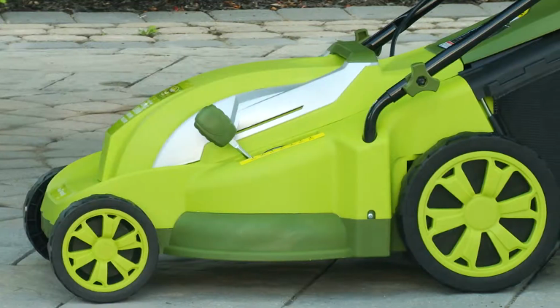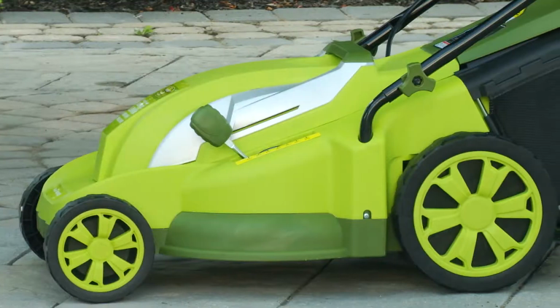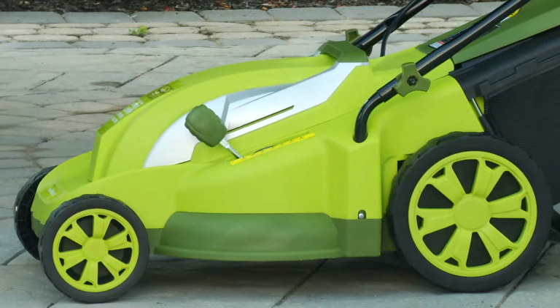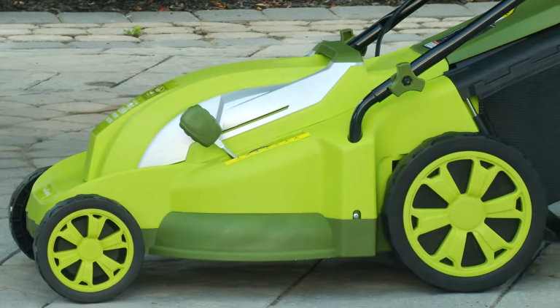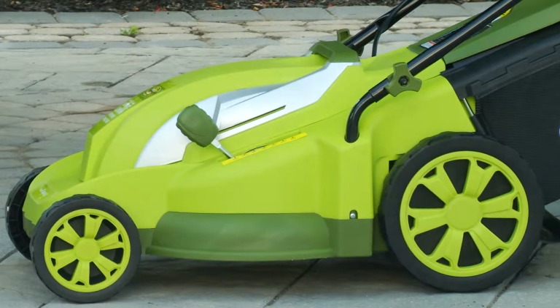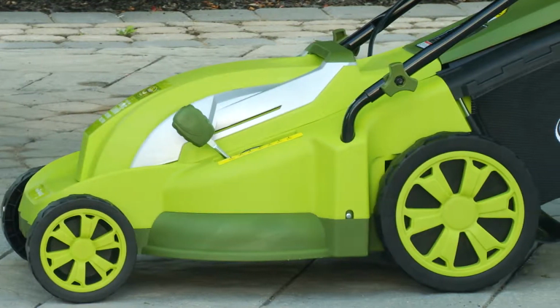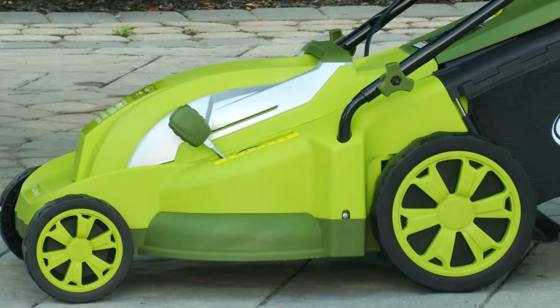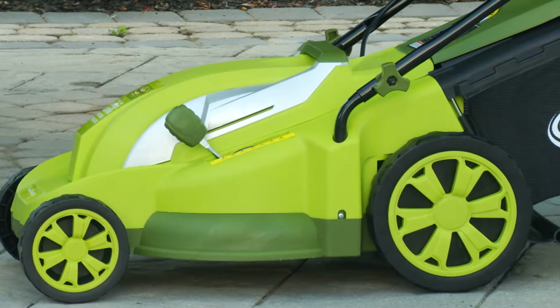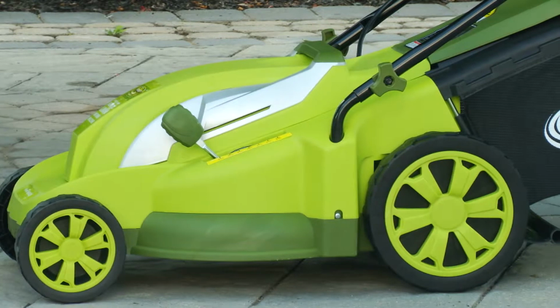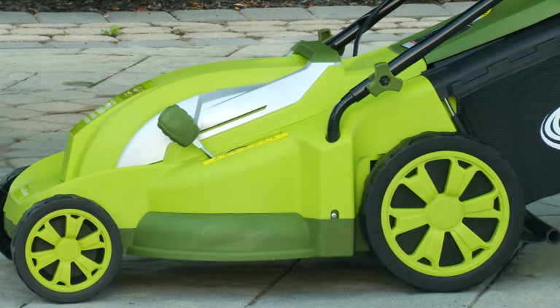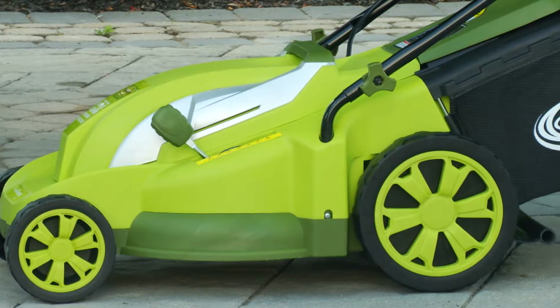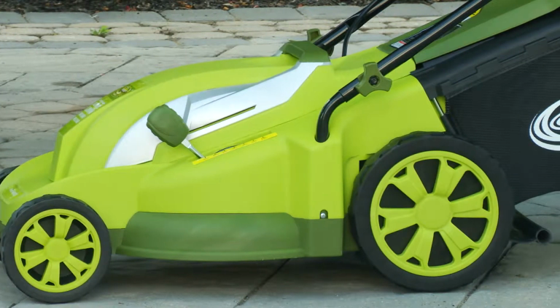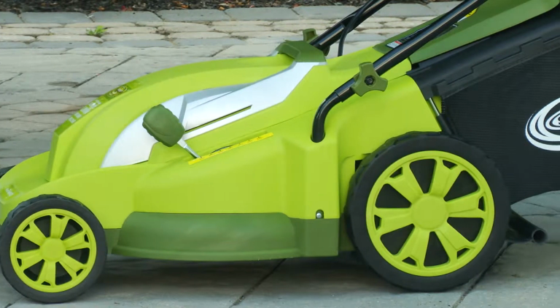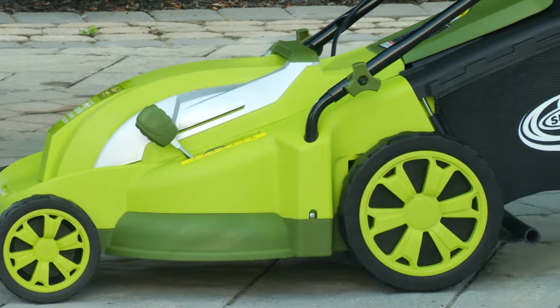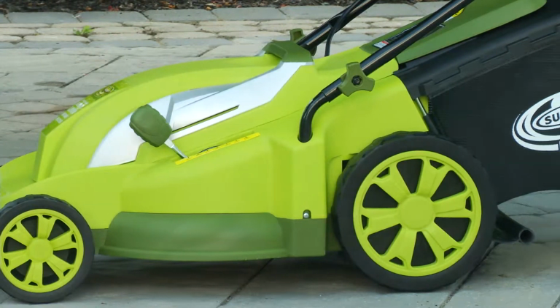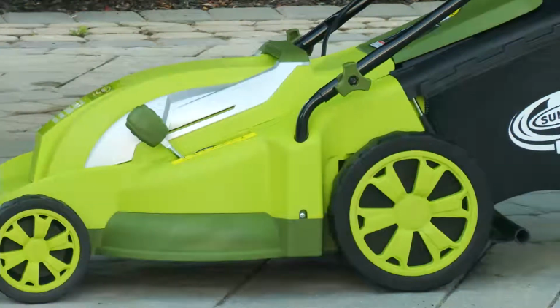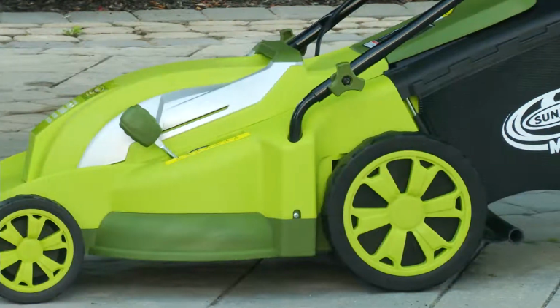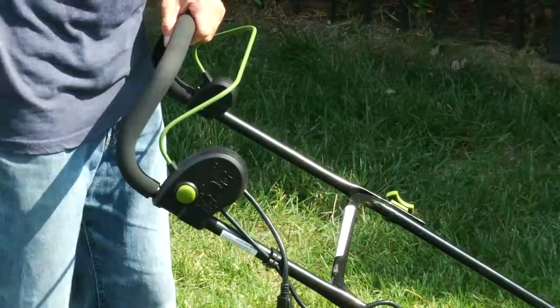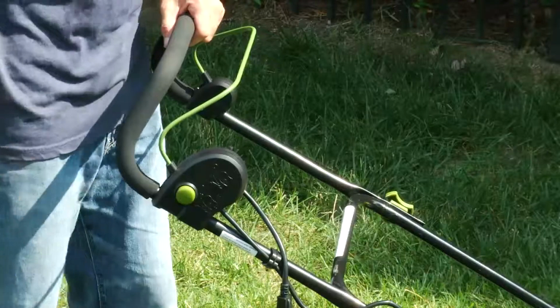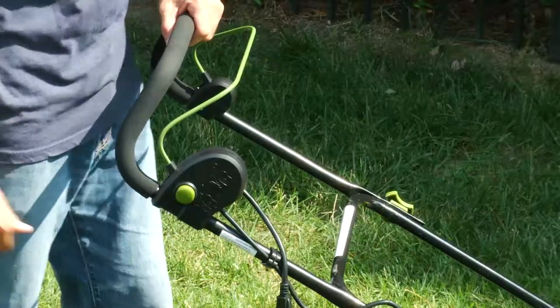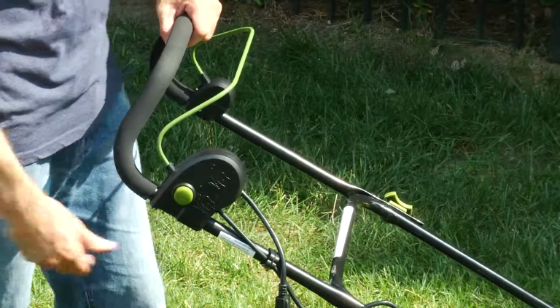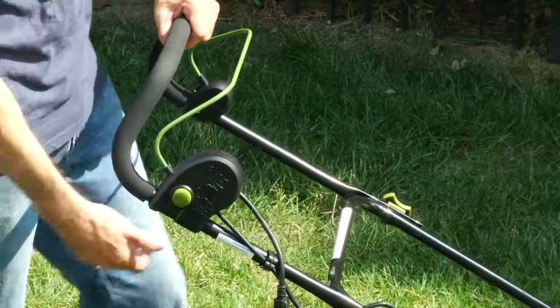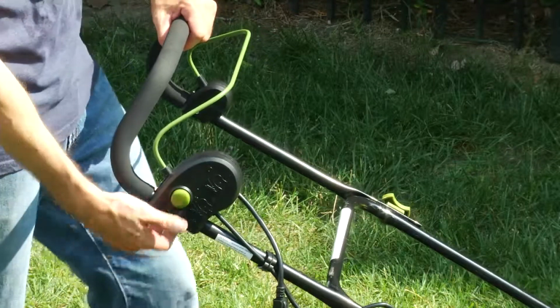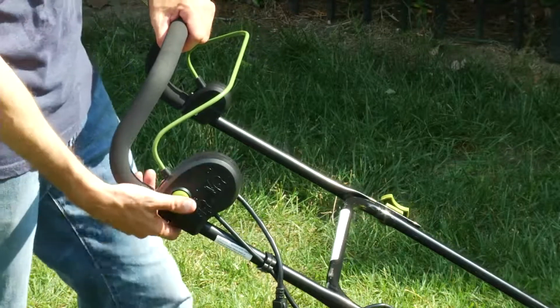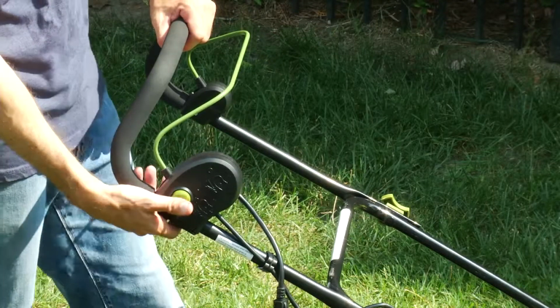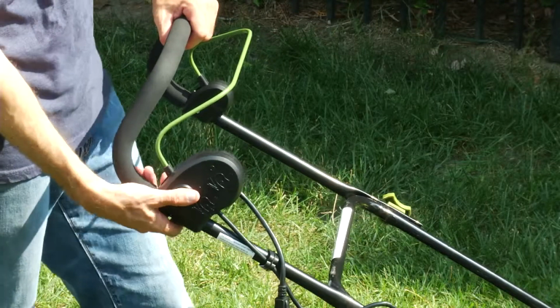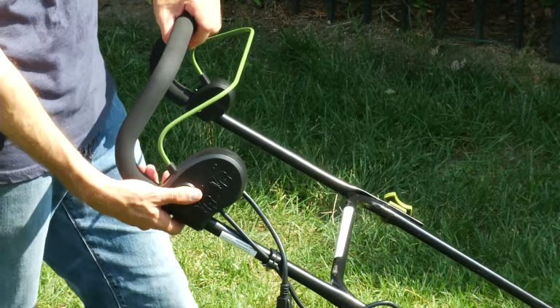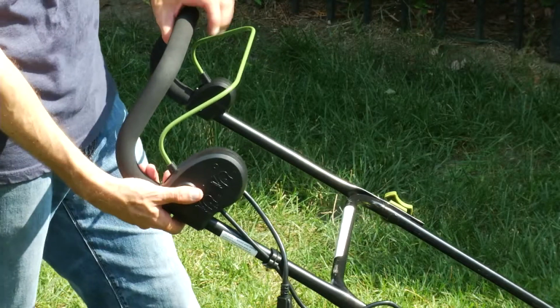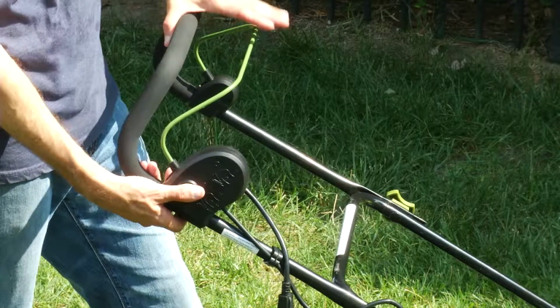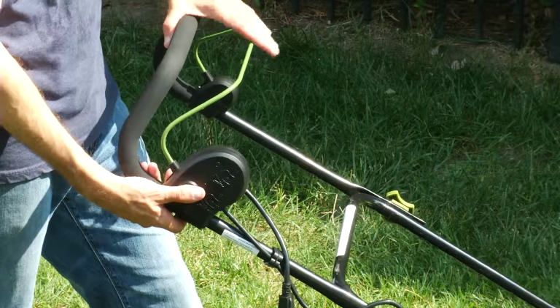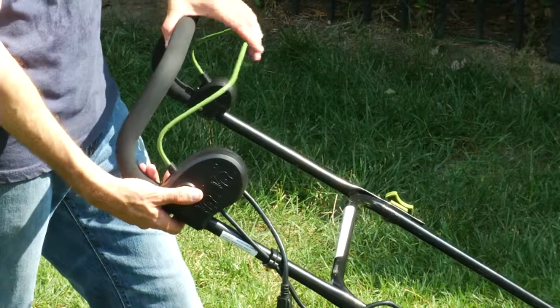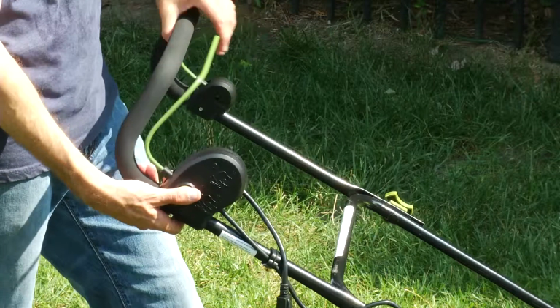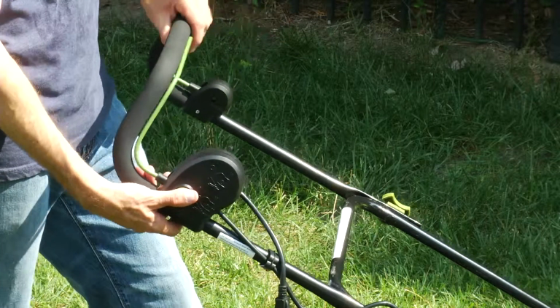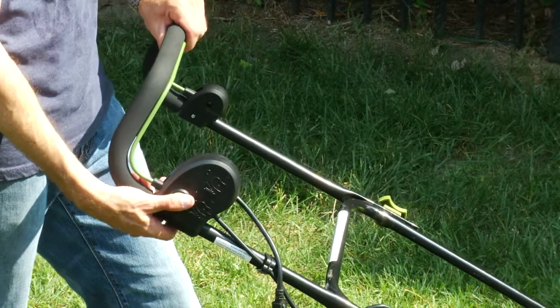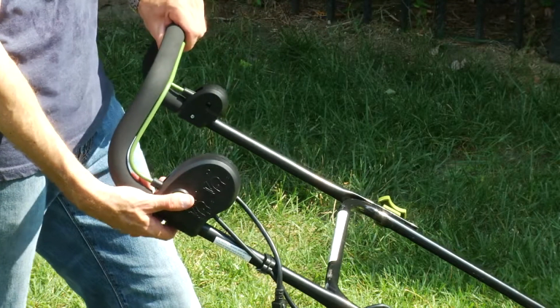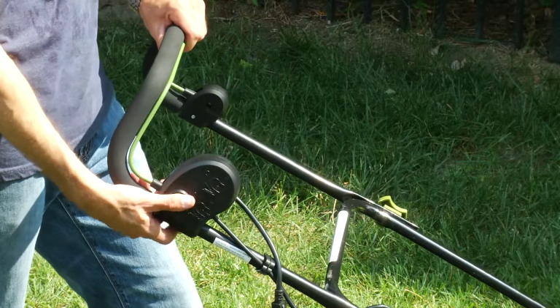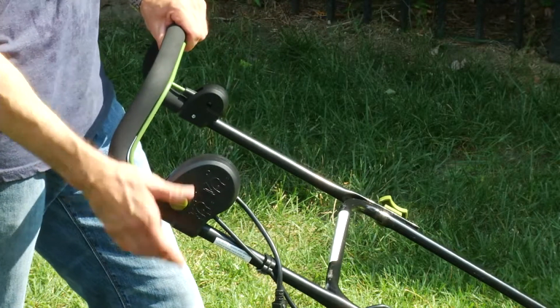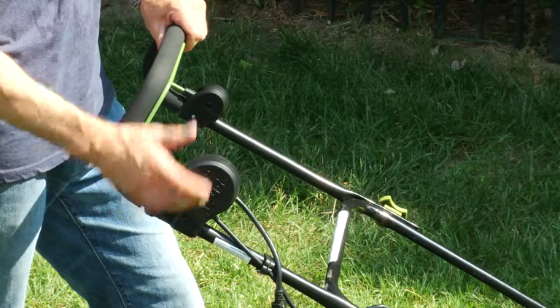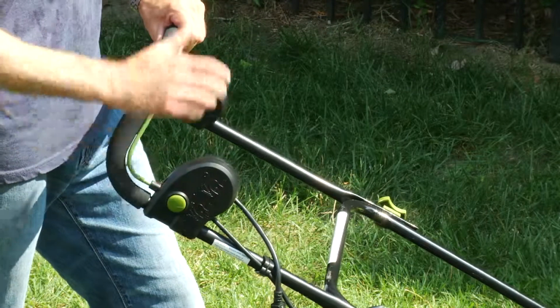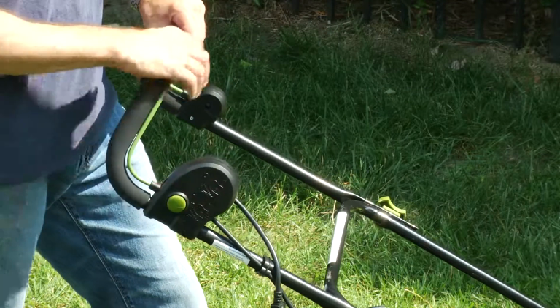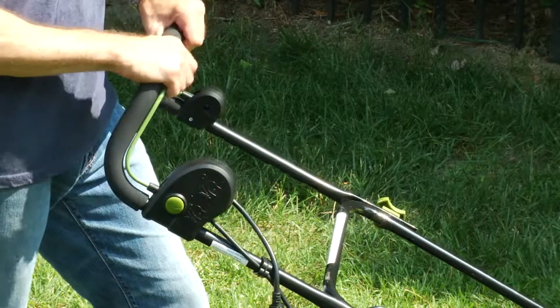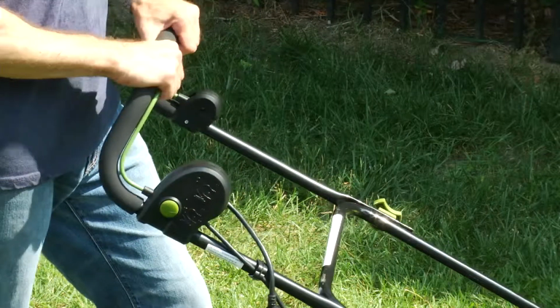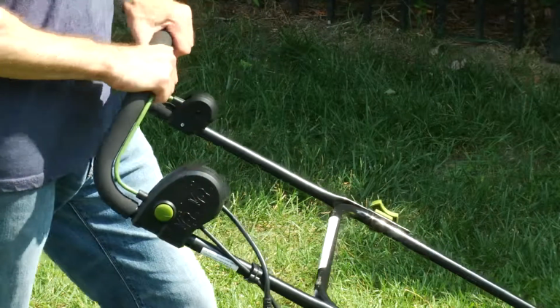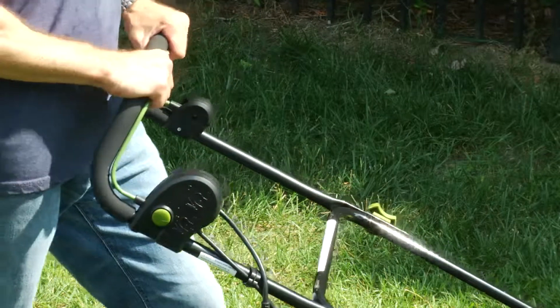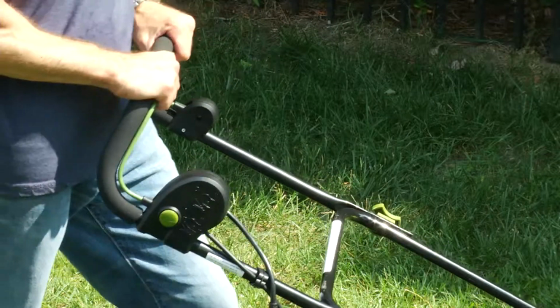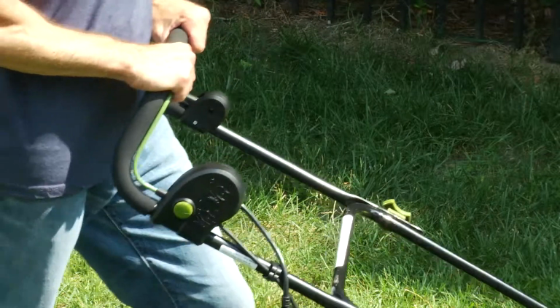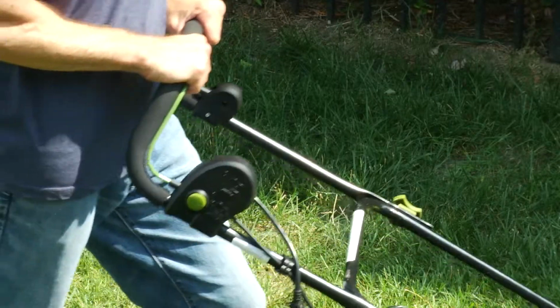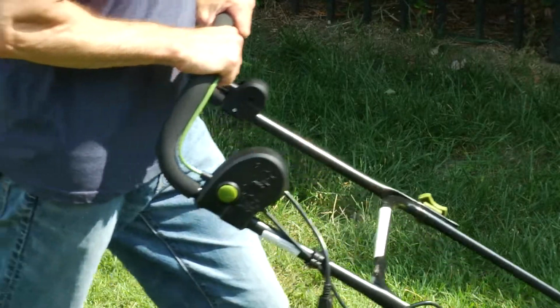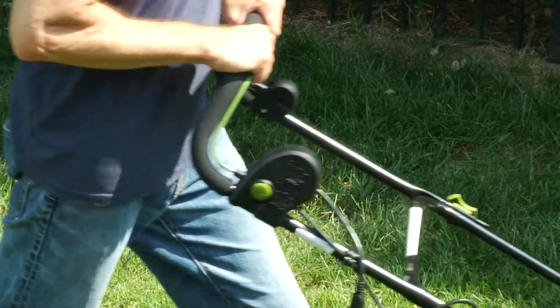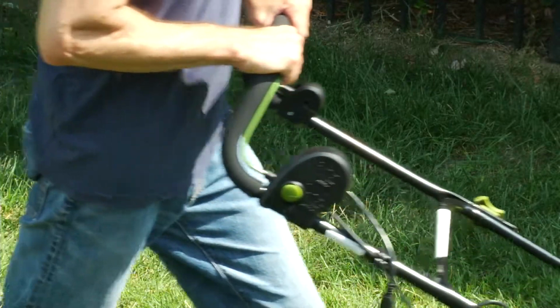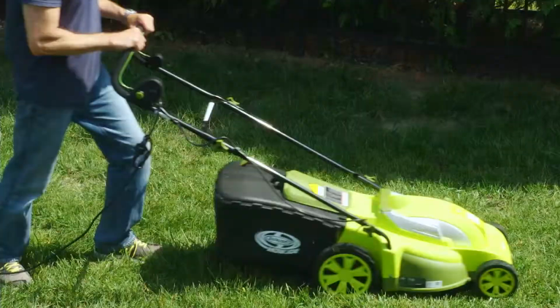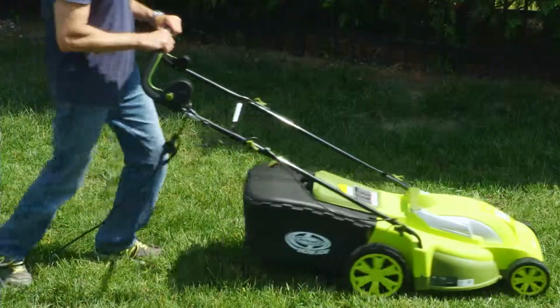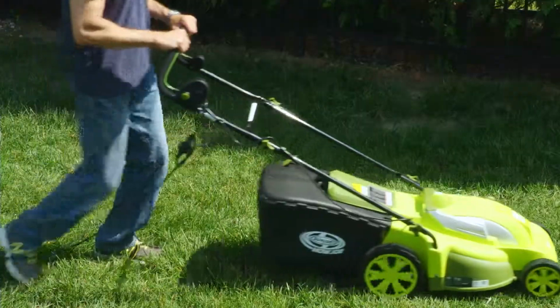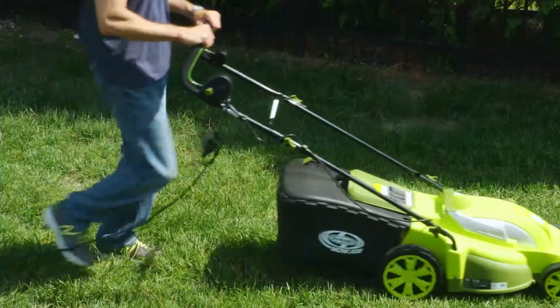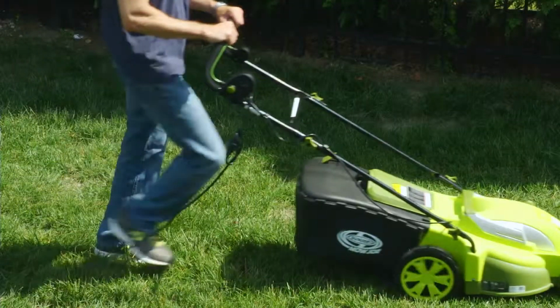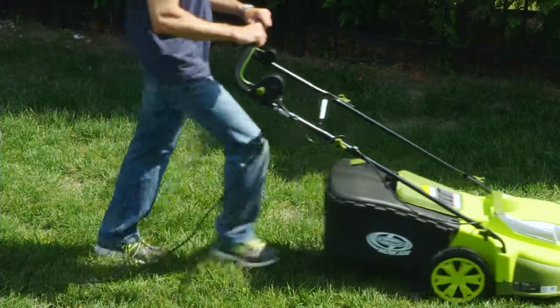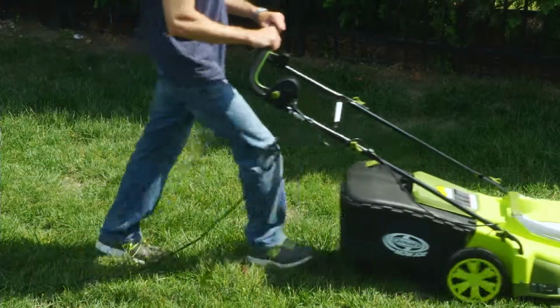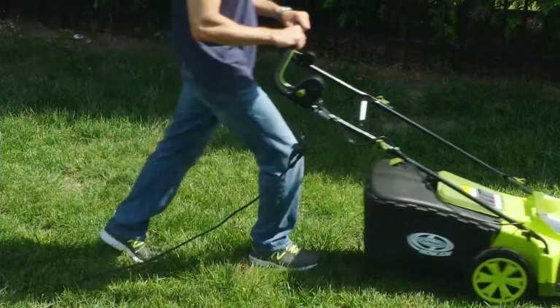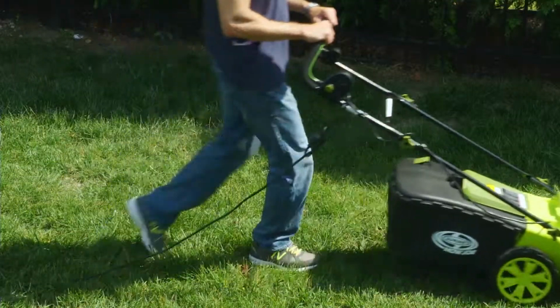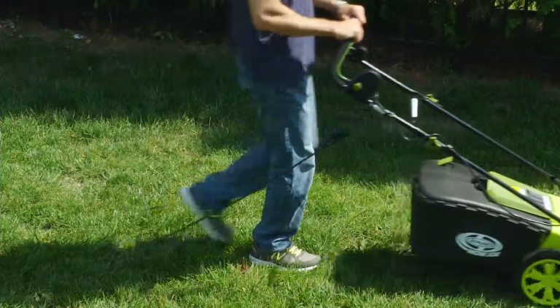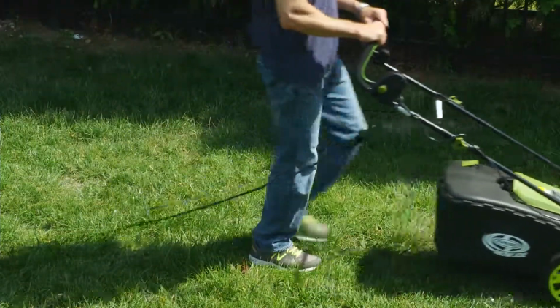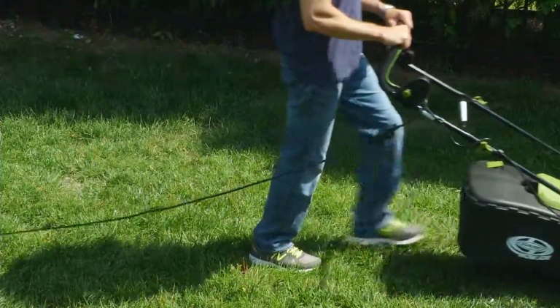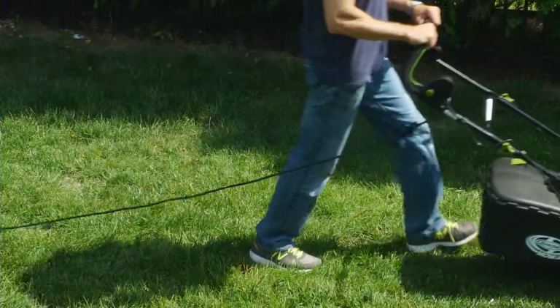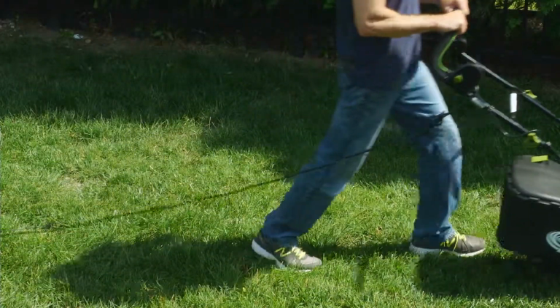Starting the Mojo is easy. Simply press and hold the safety button while pulling back on the bar lever and the motor starts instantly.